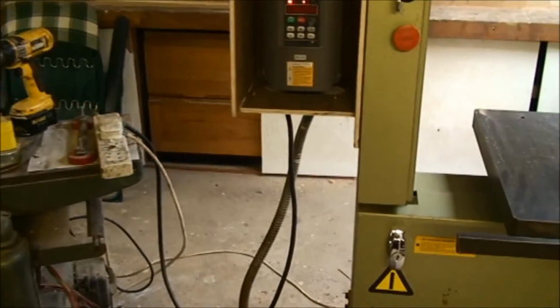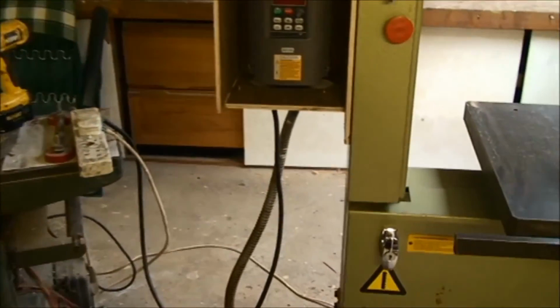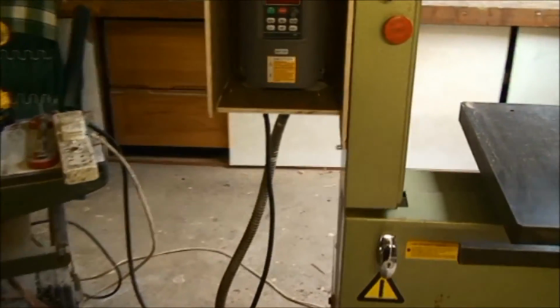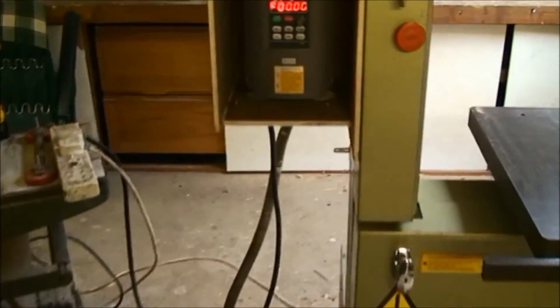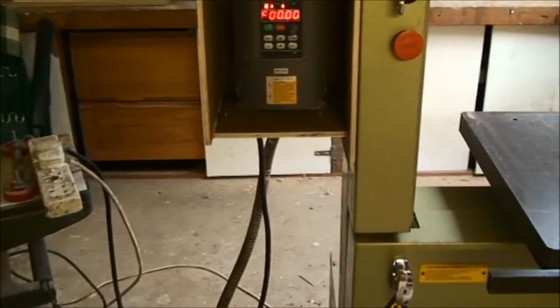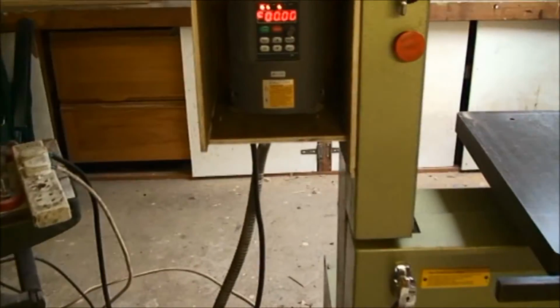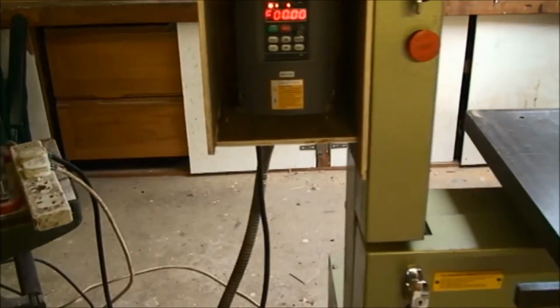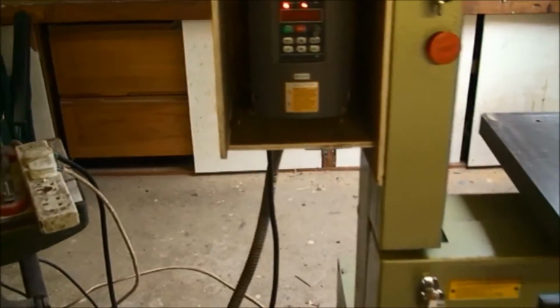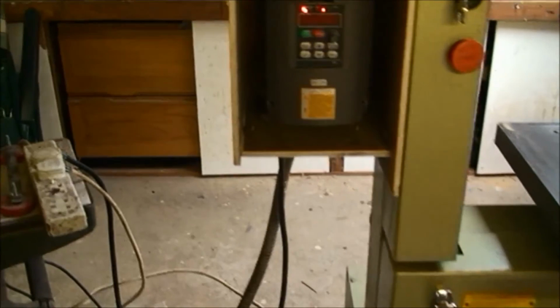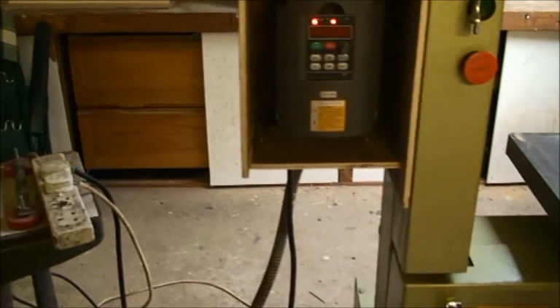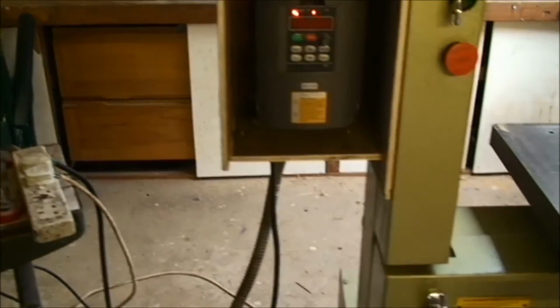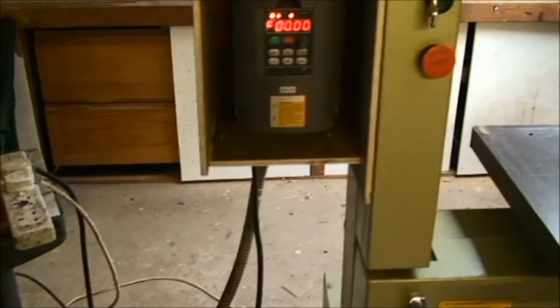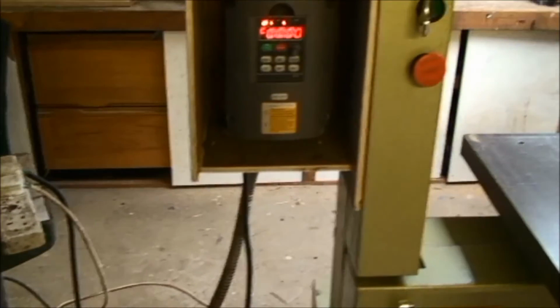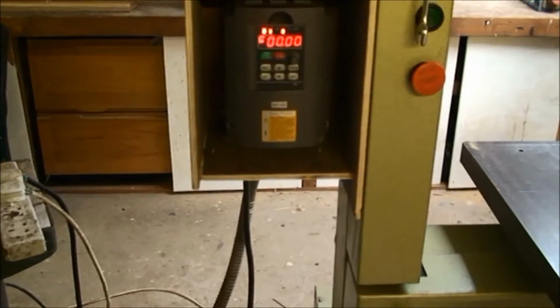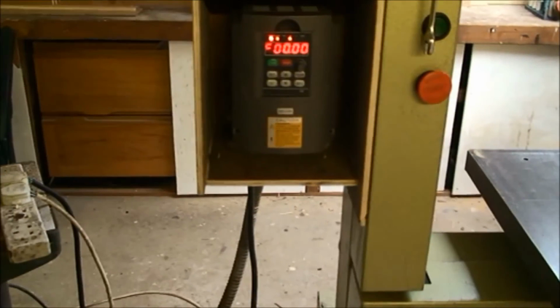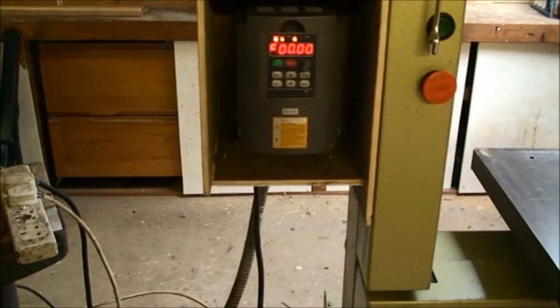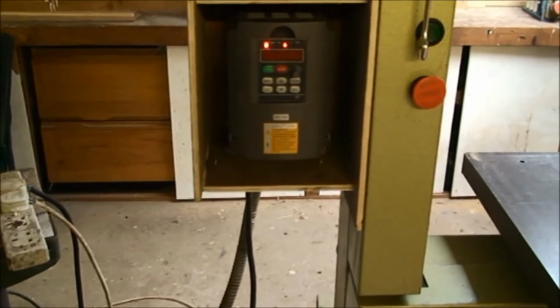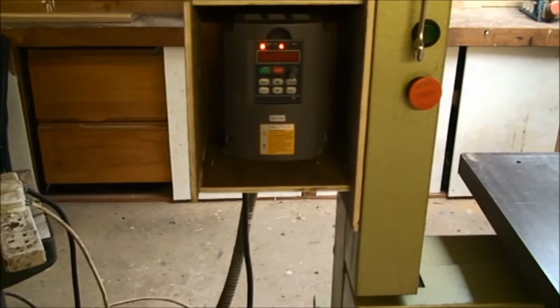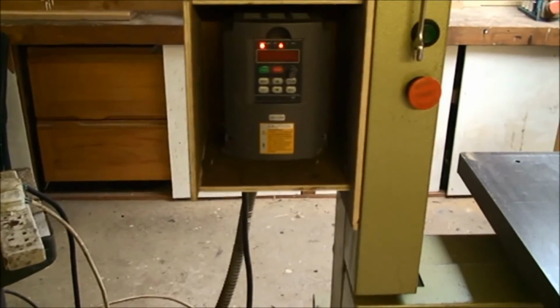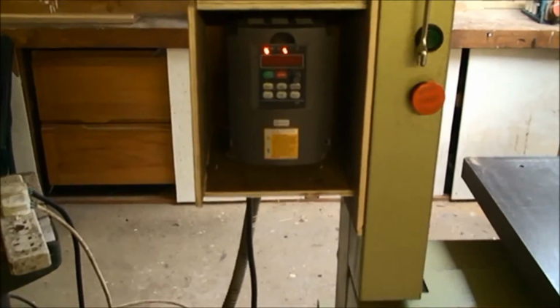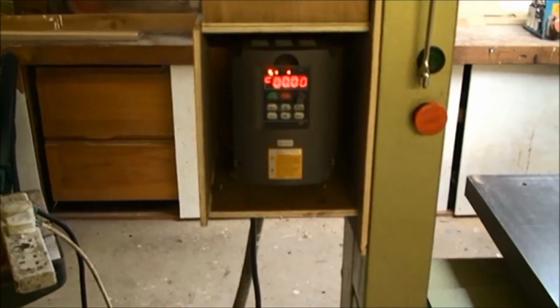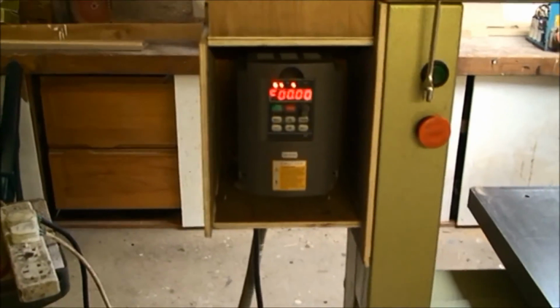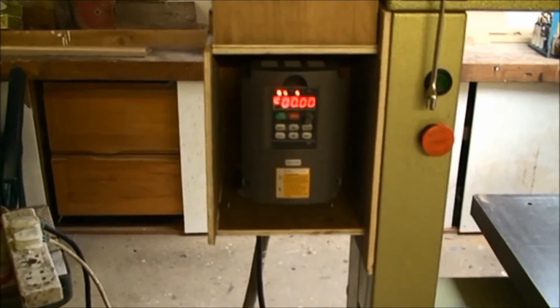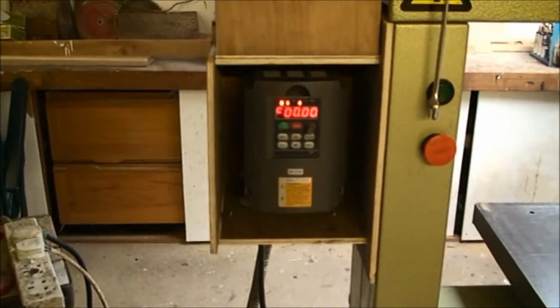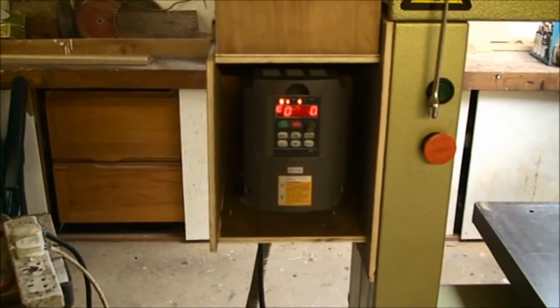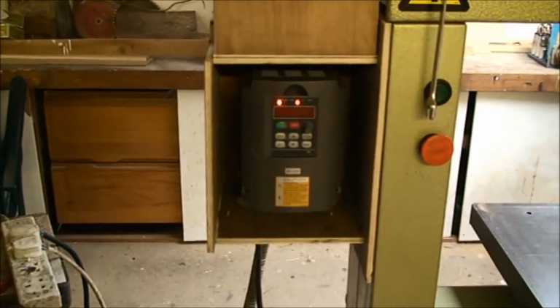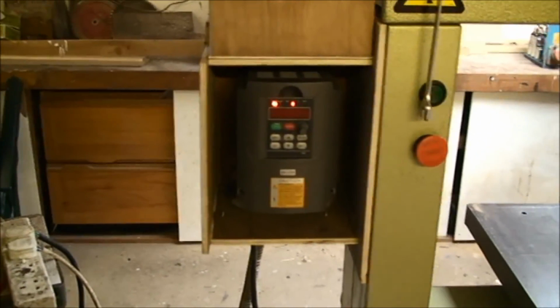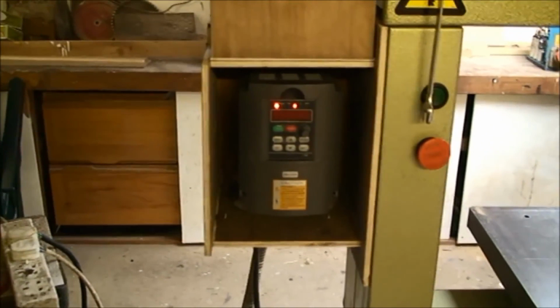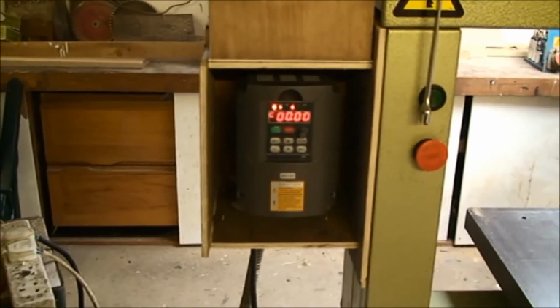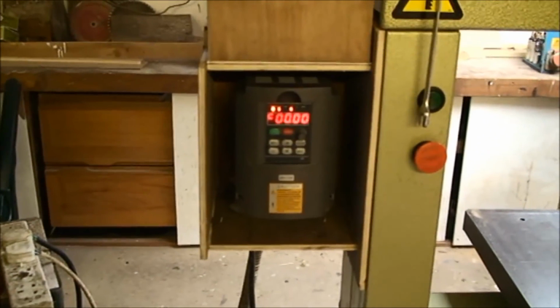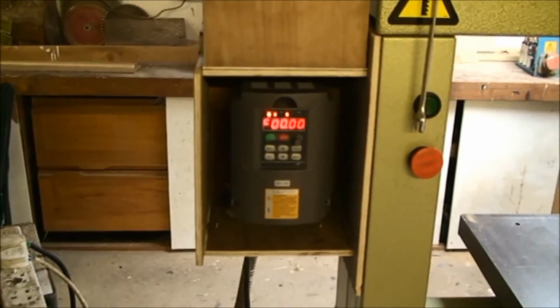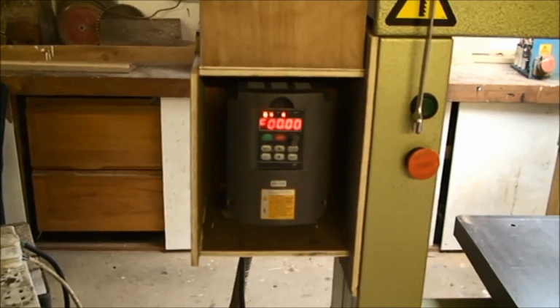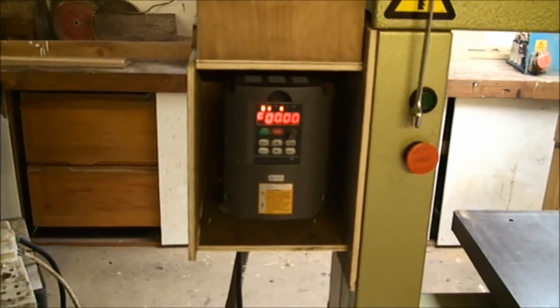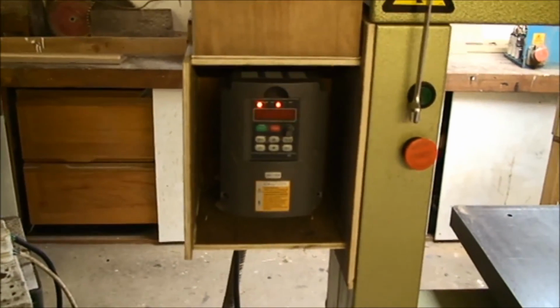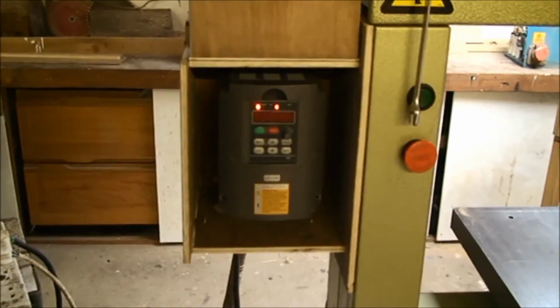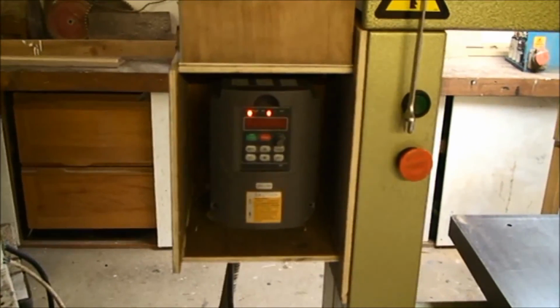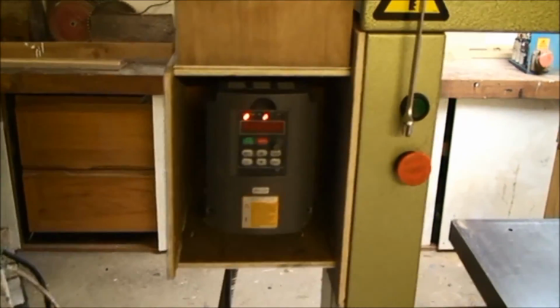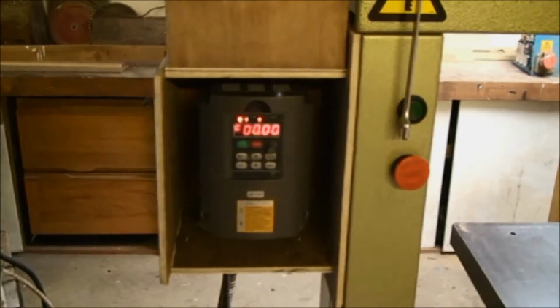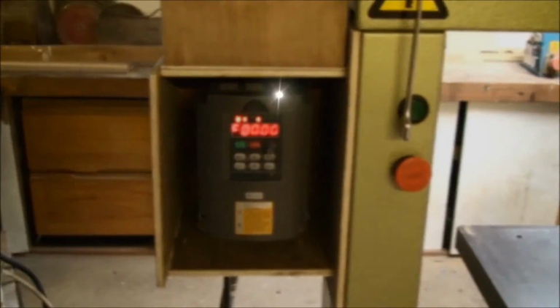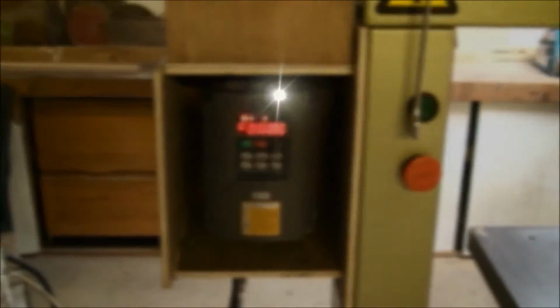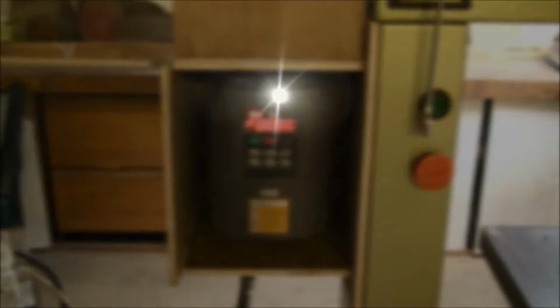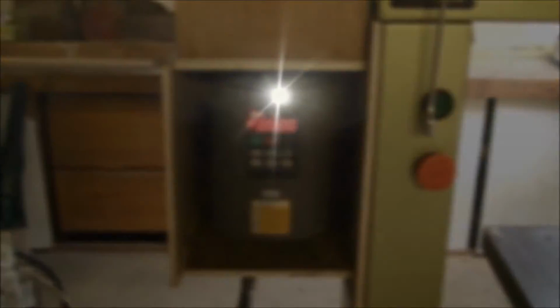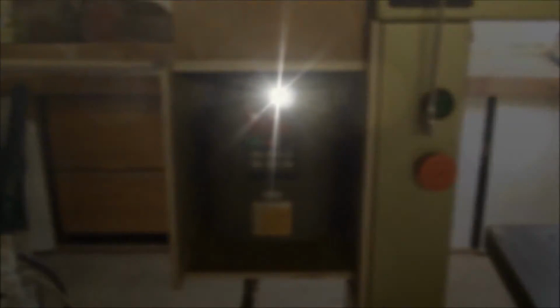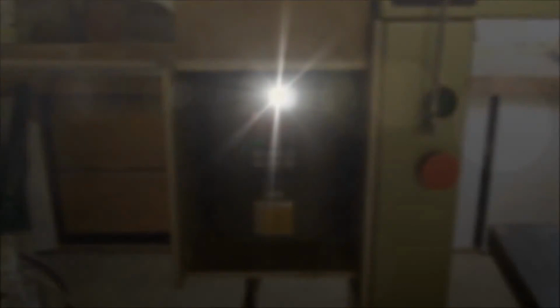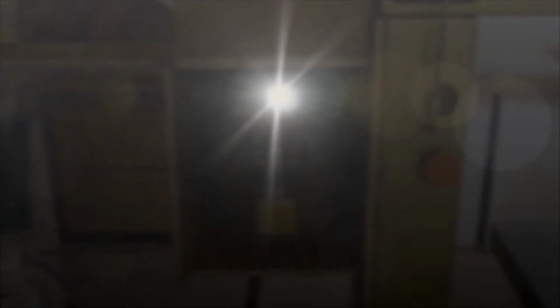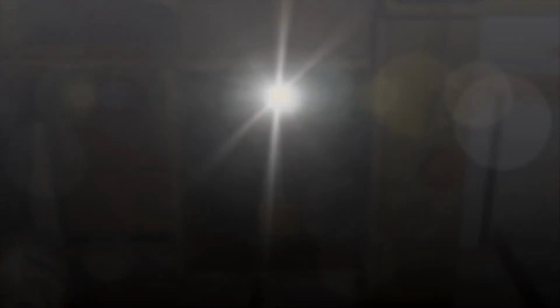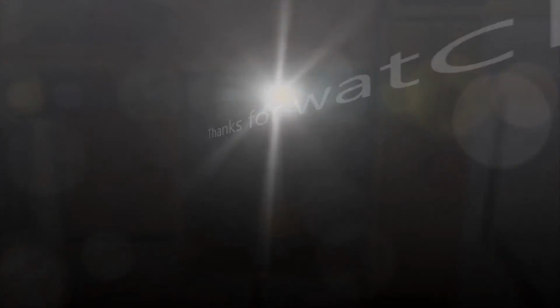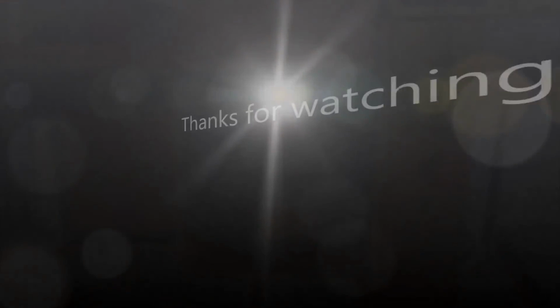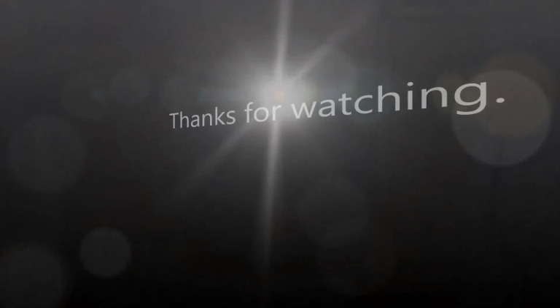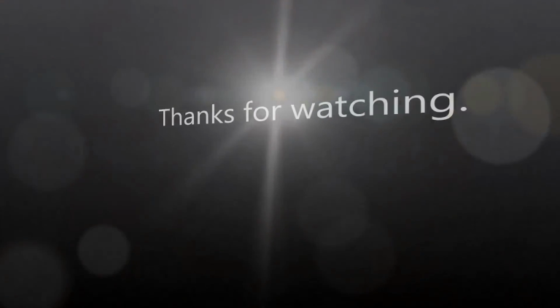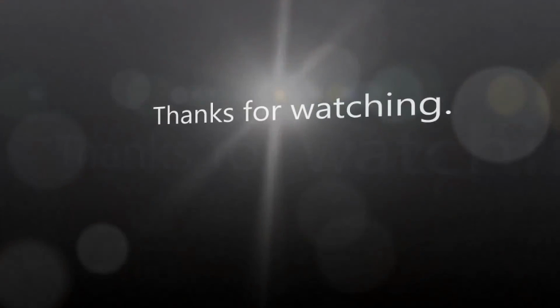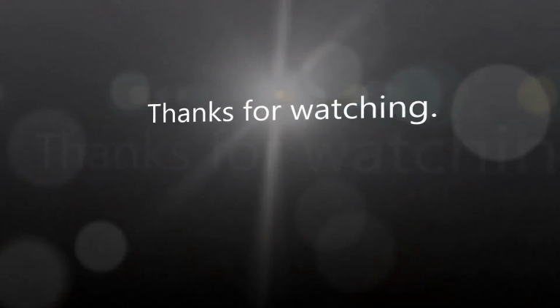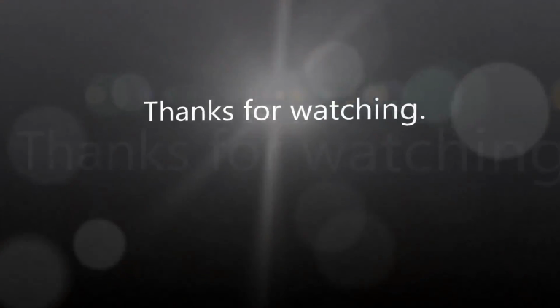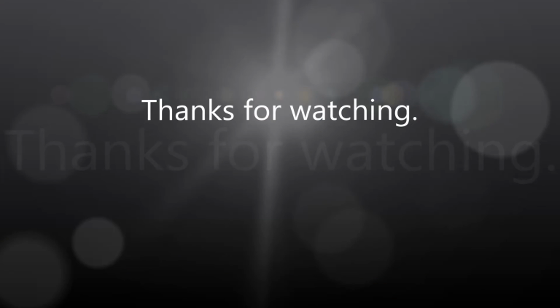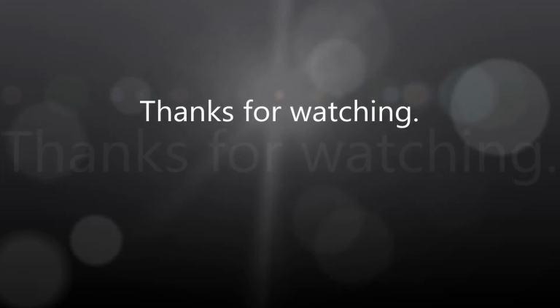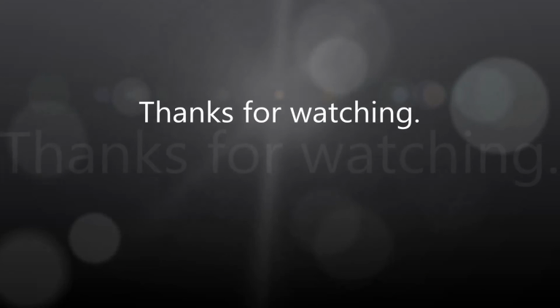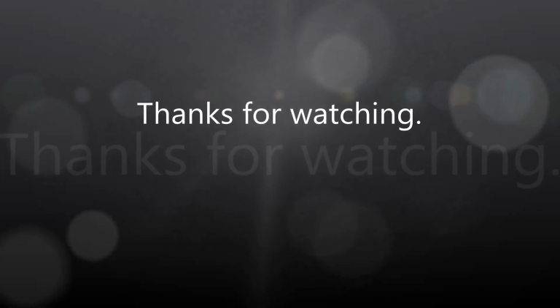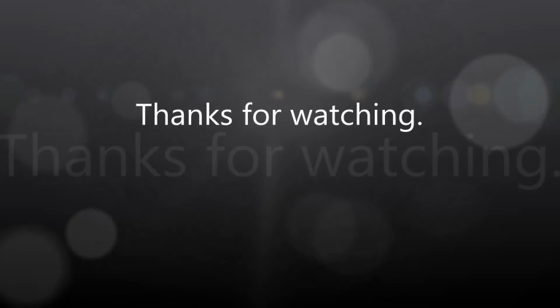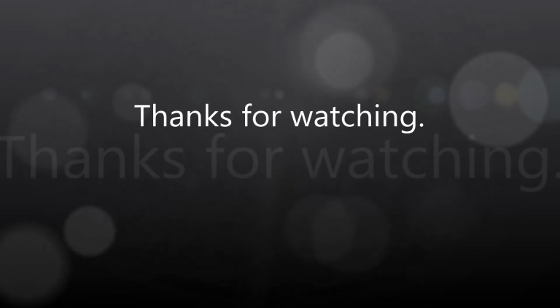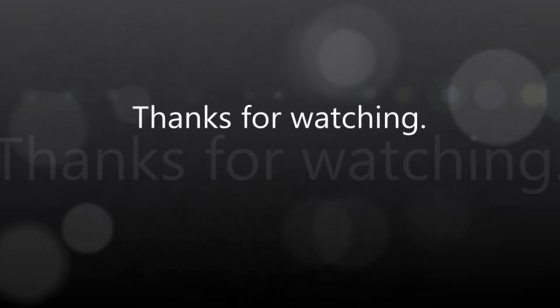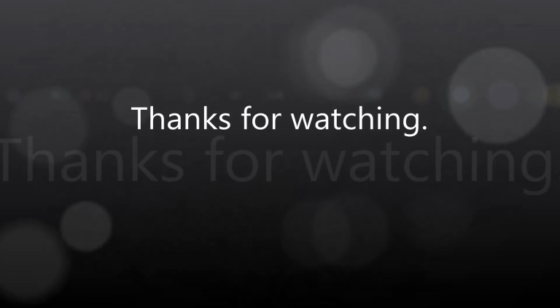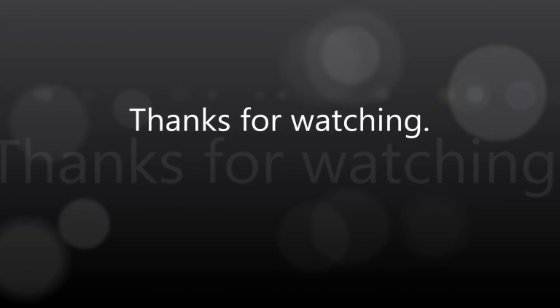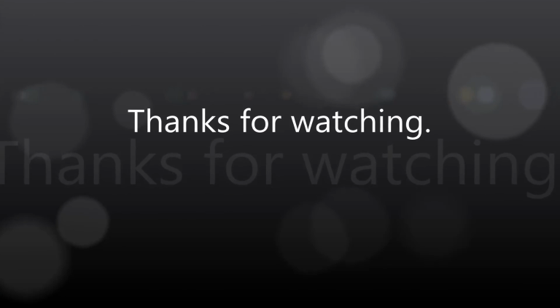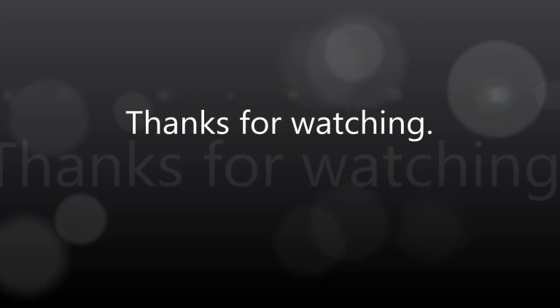Thanks for watching and I'll see you in the next video. Bye for now.